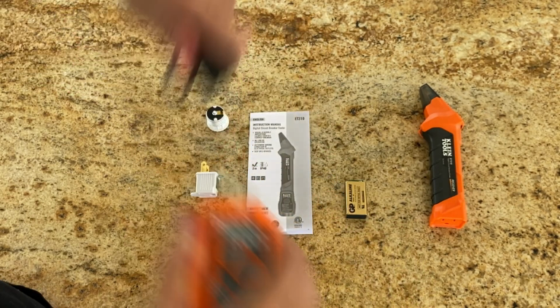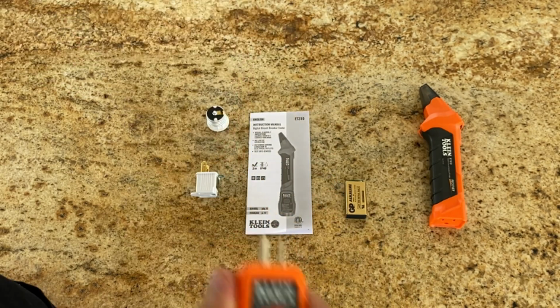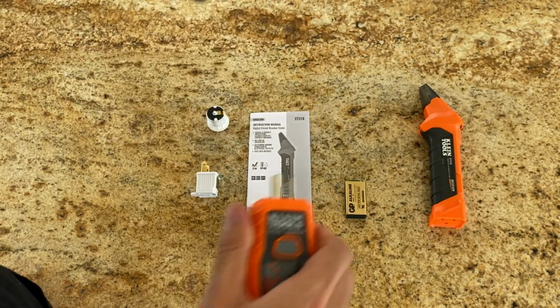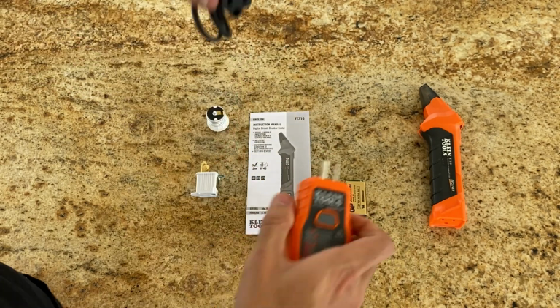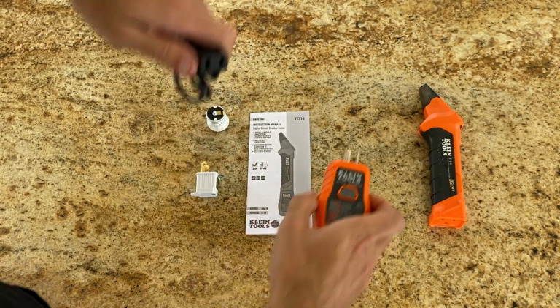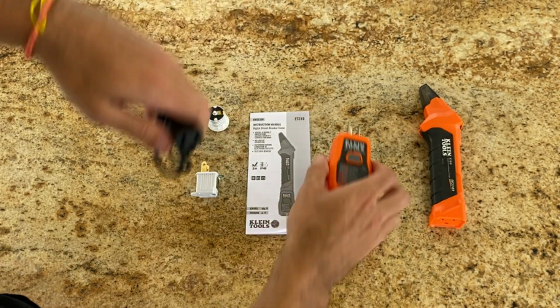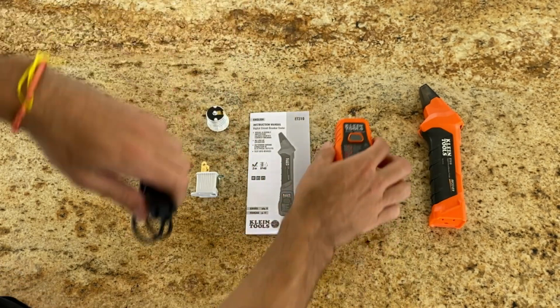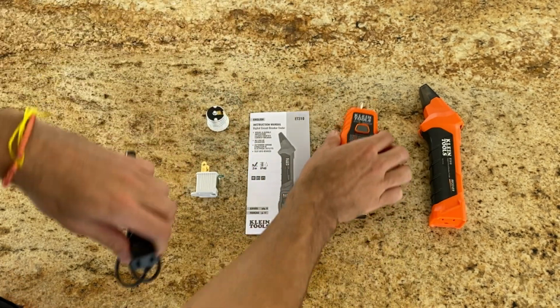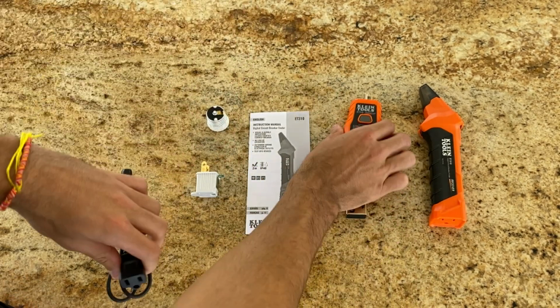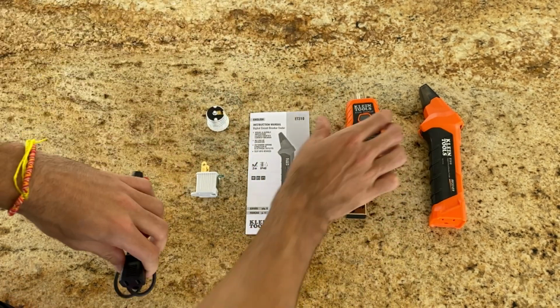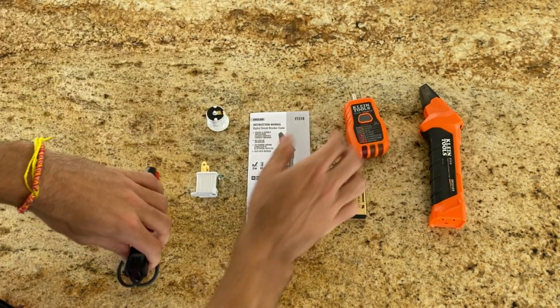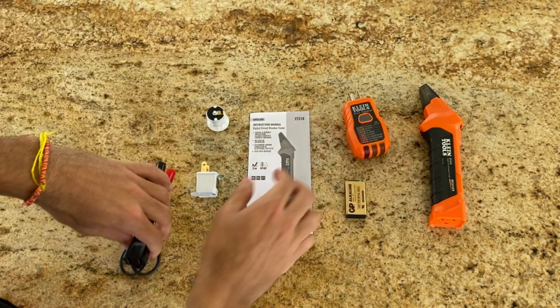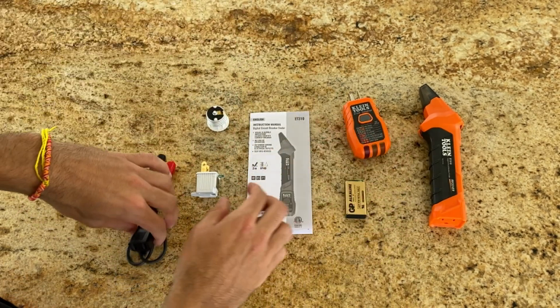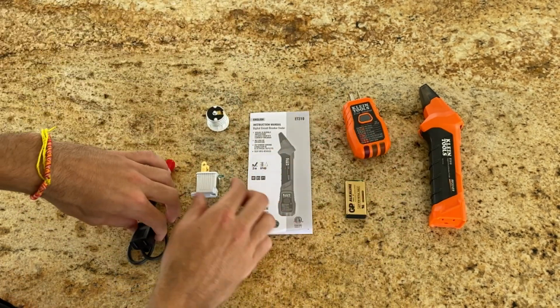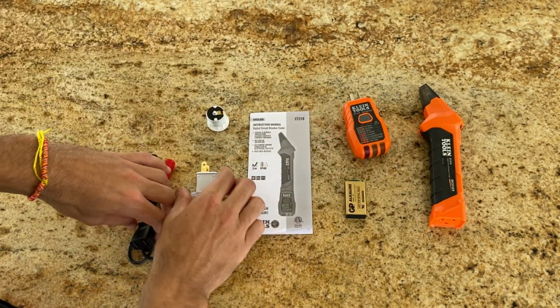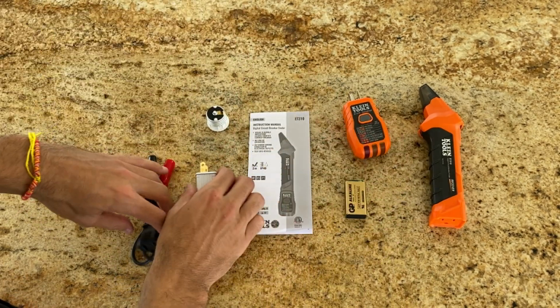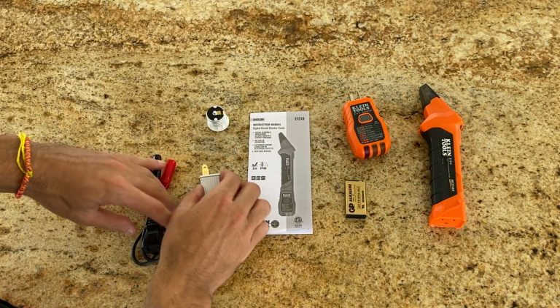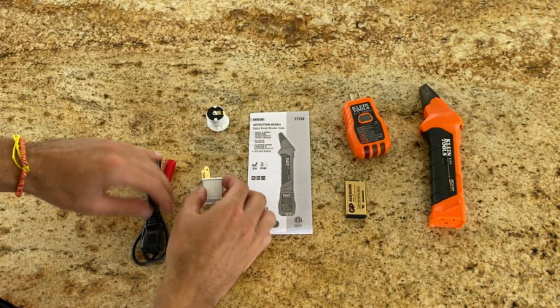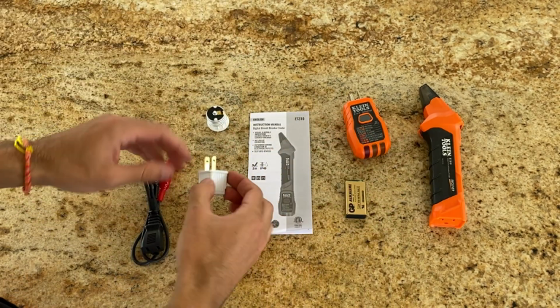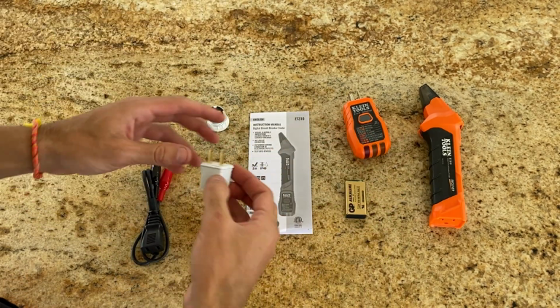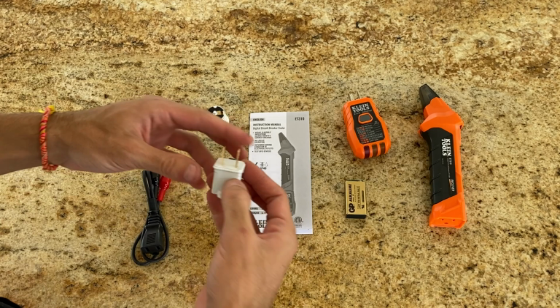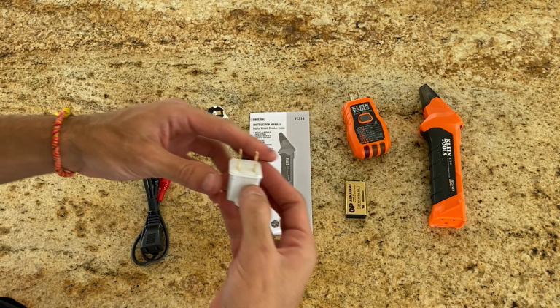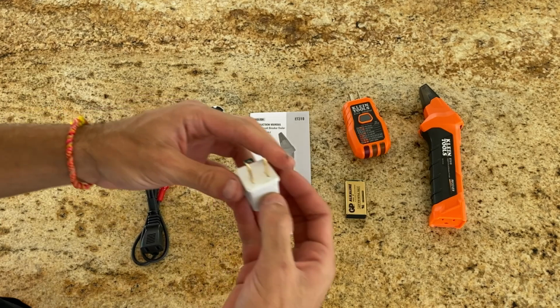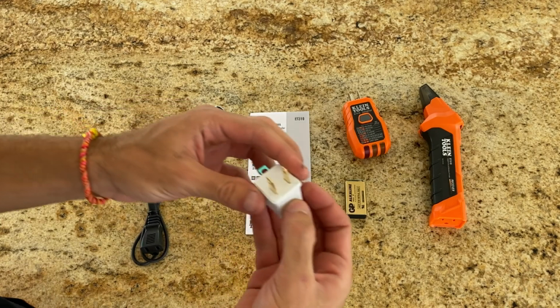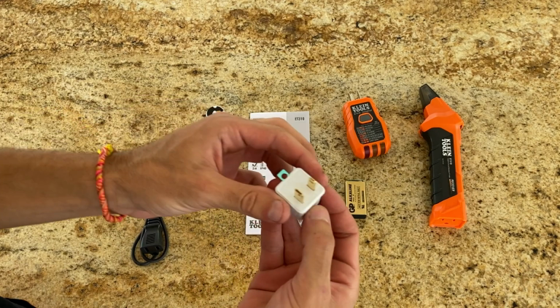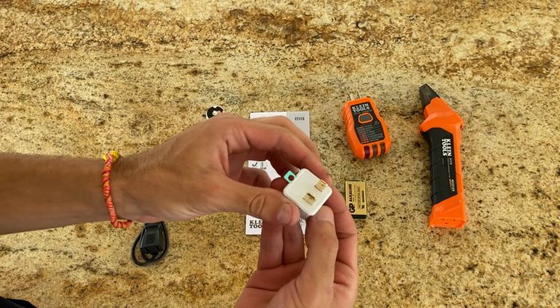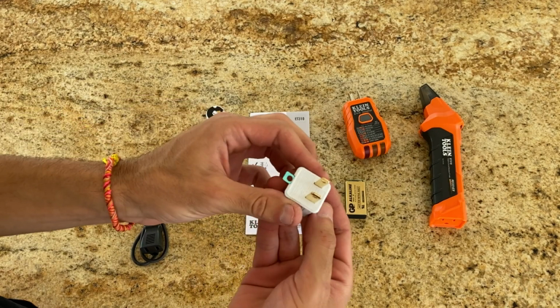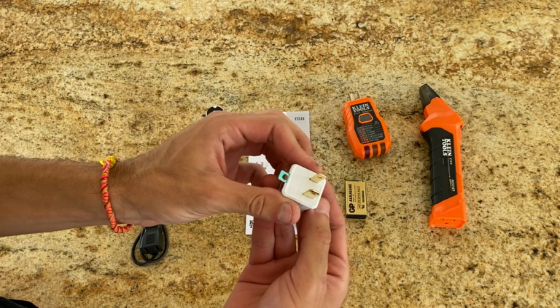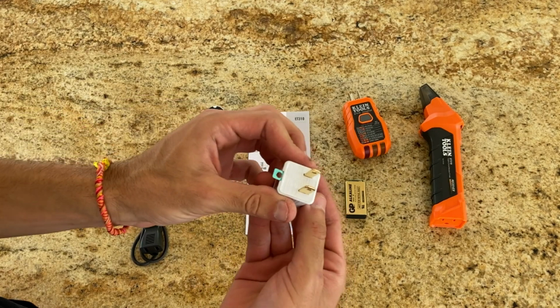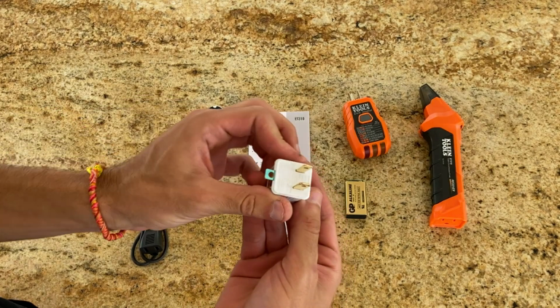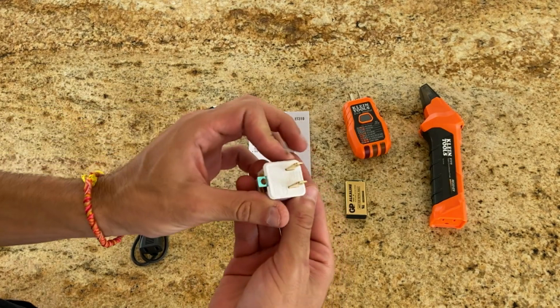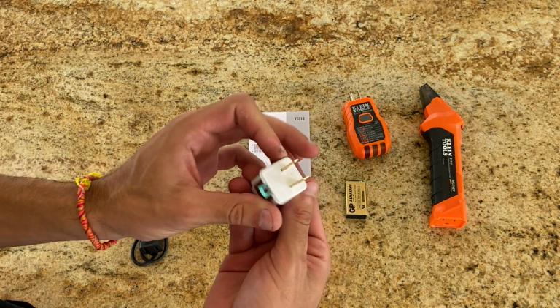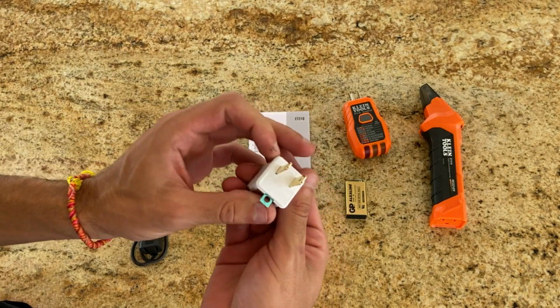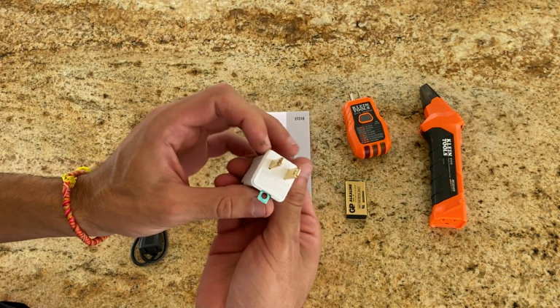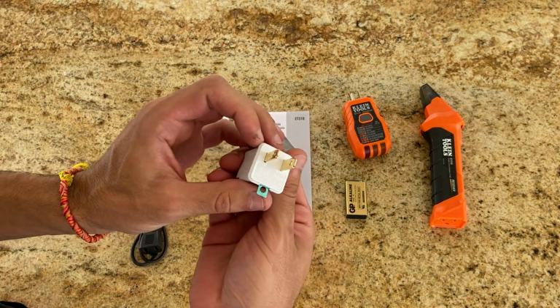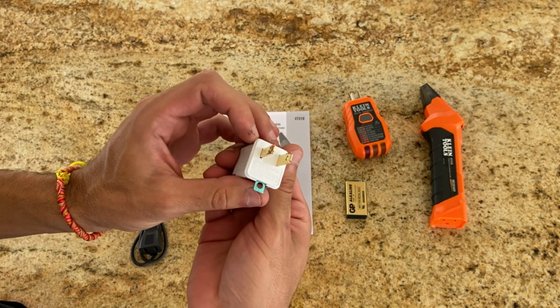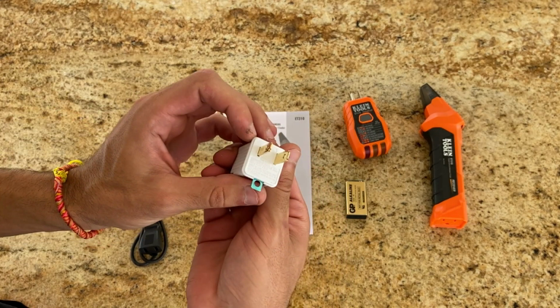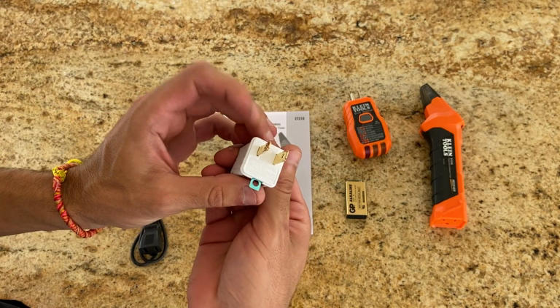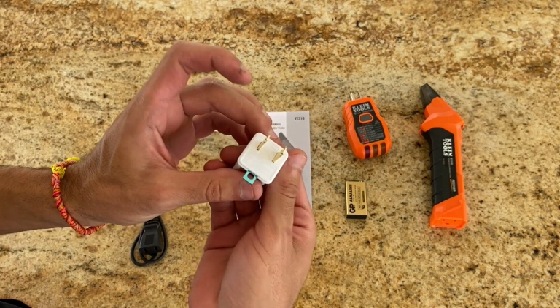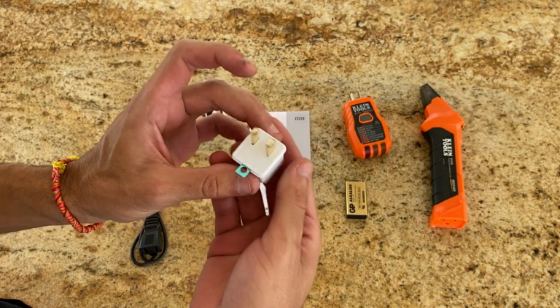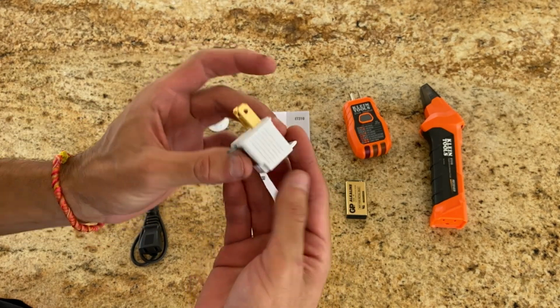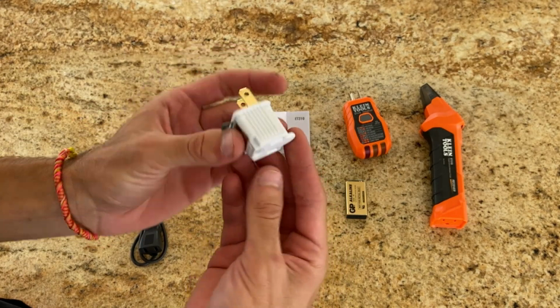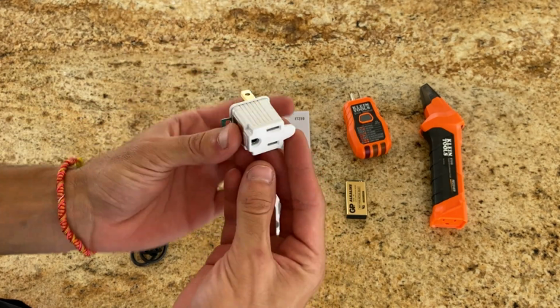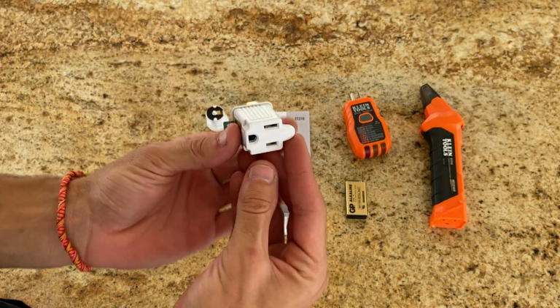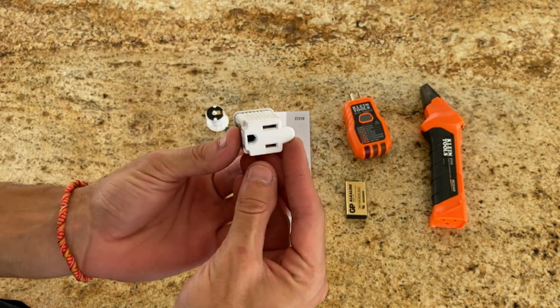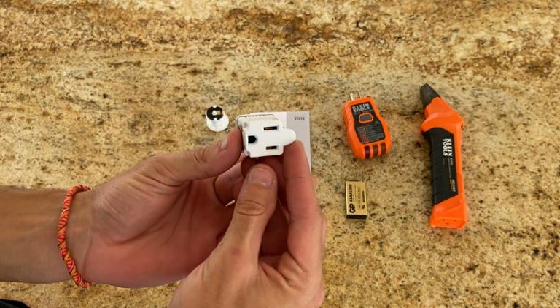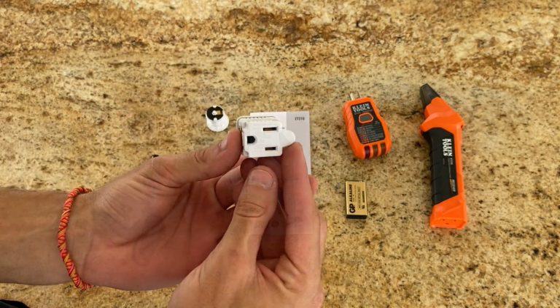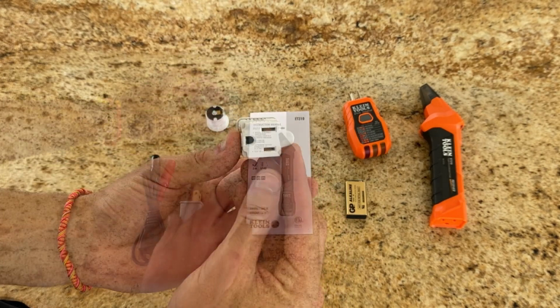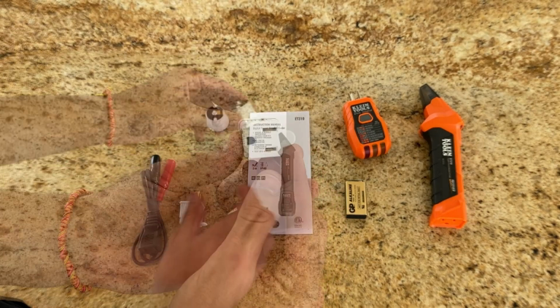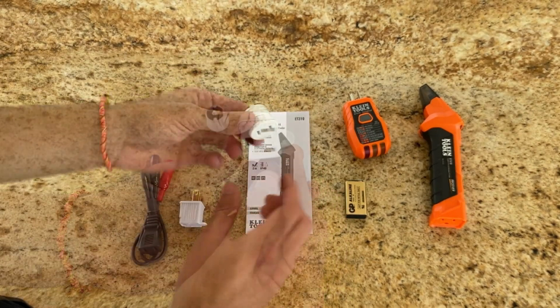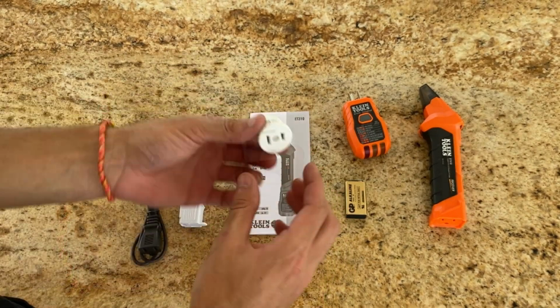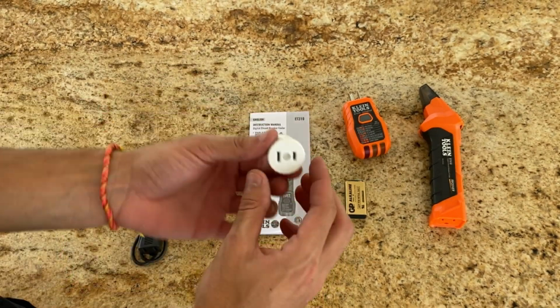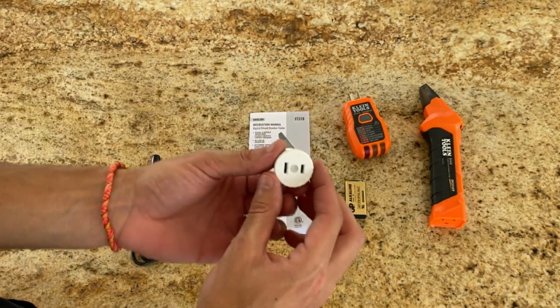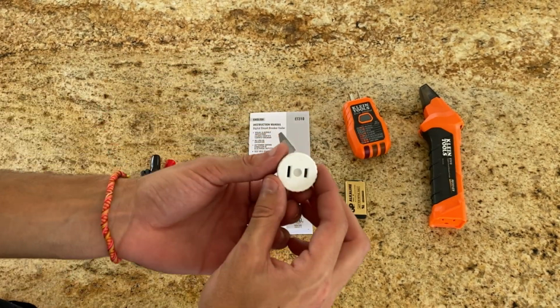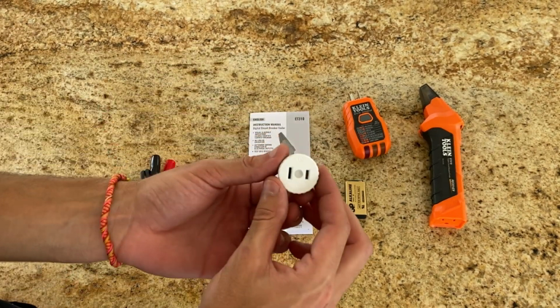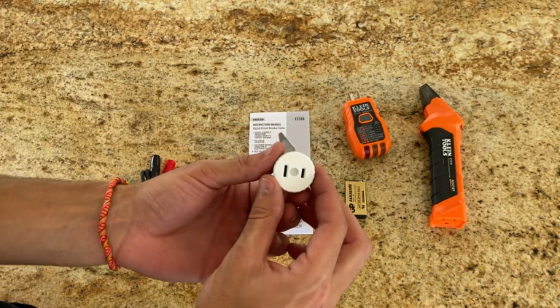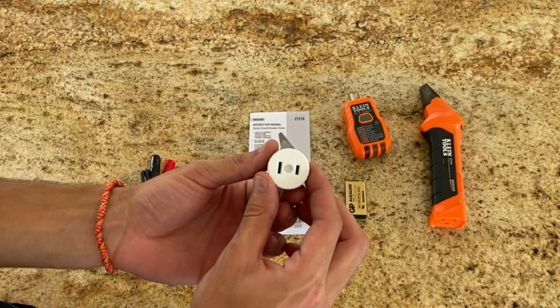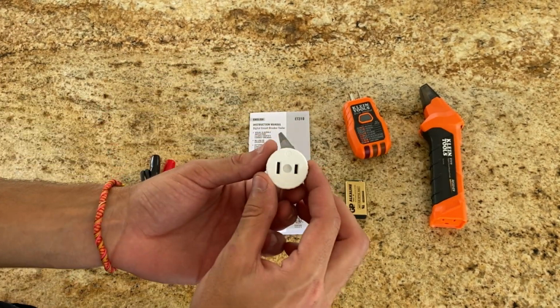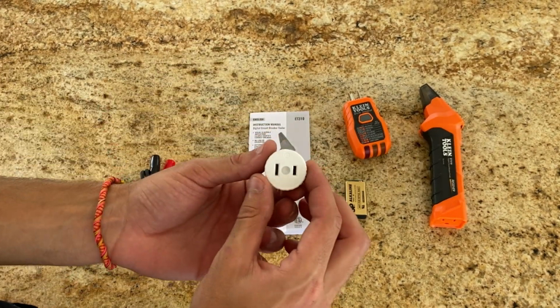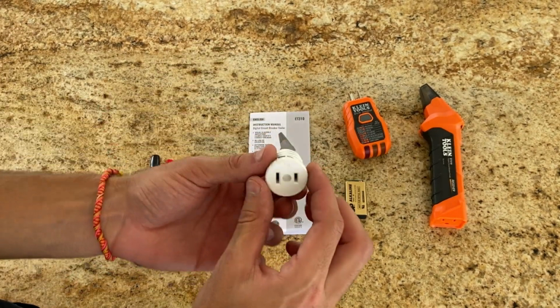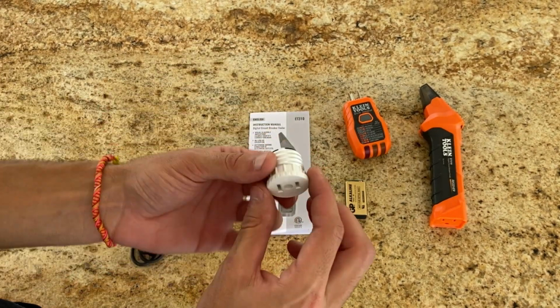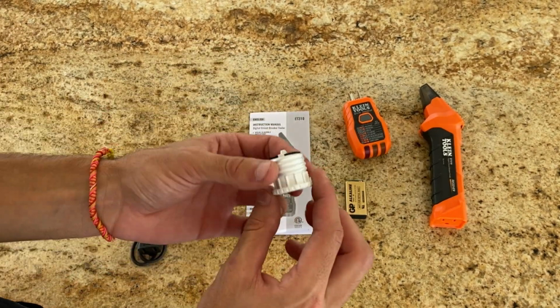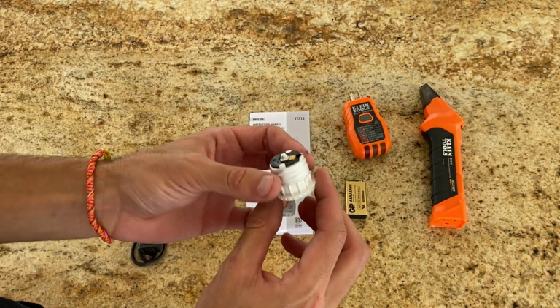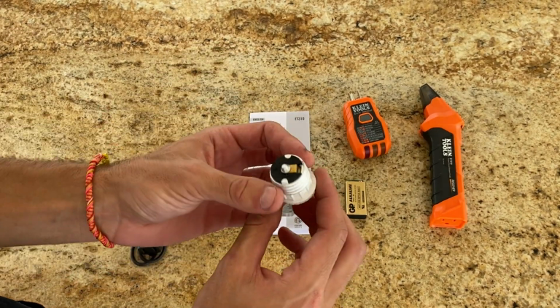Next up, there's a 3-2 prong grounding adapter. And here's the Light Socket Adapter.